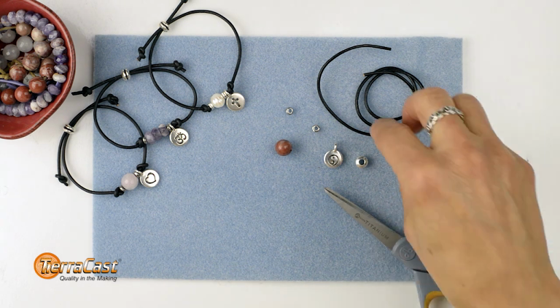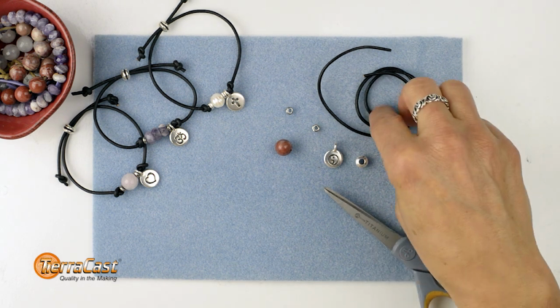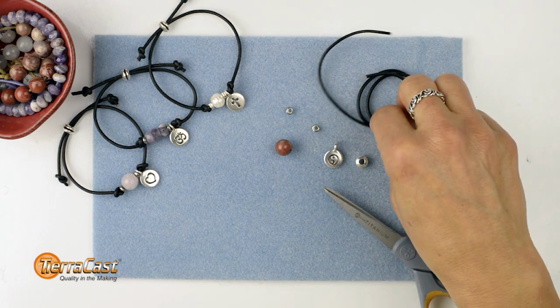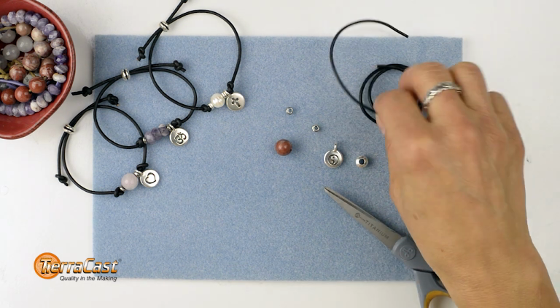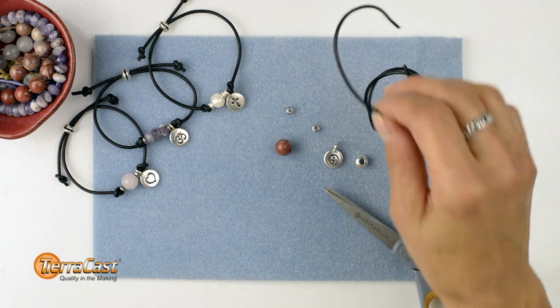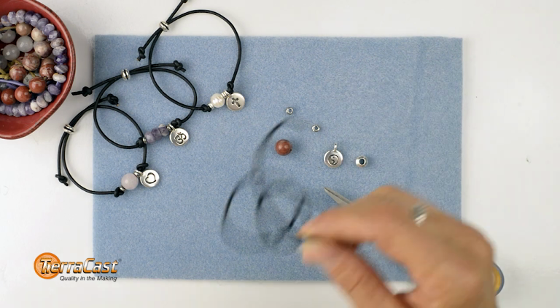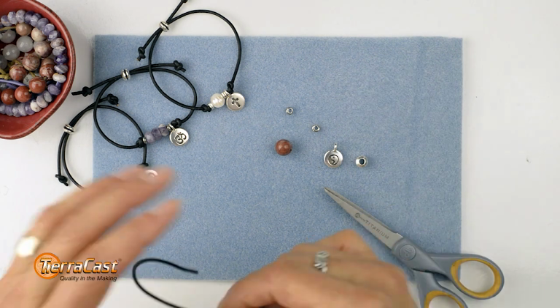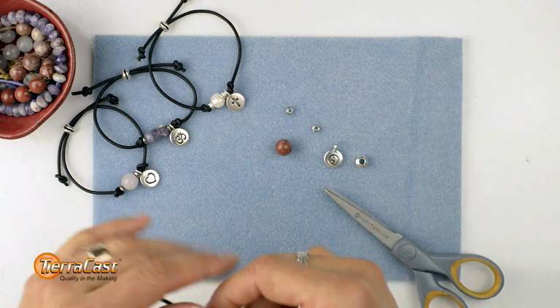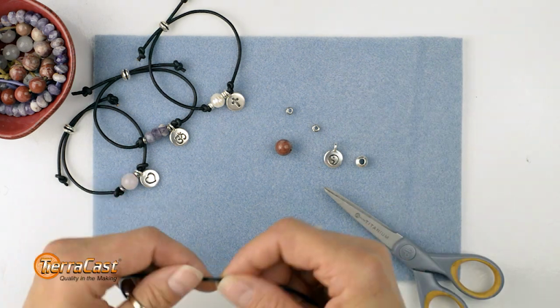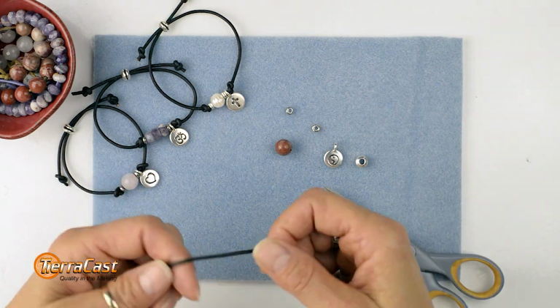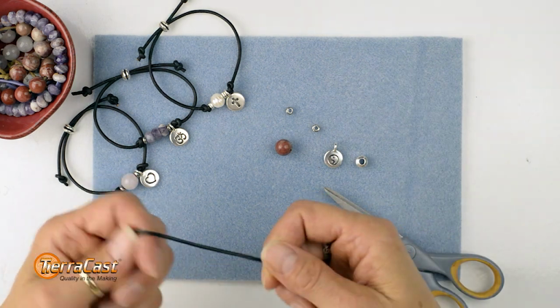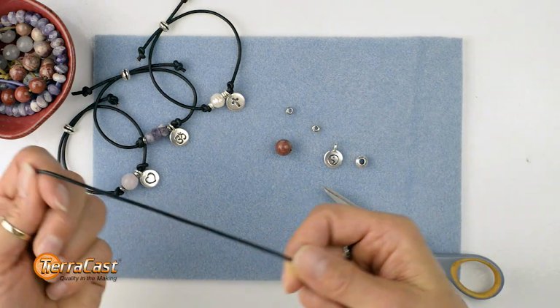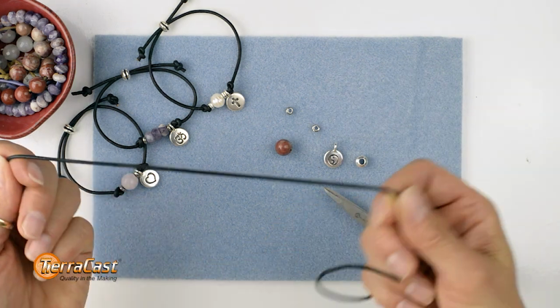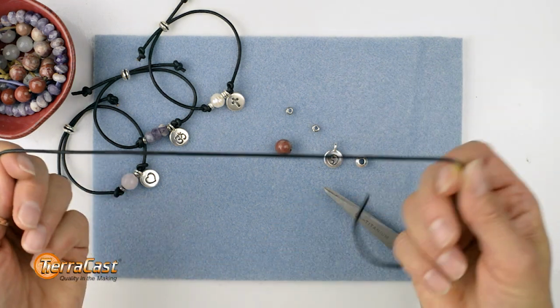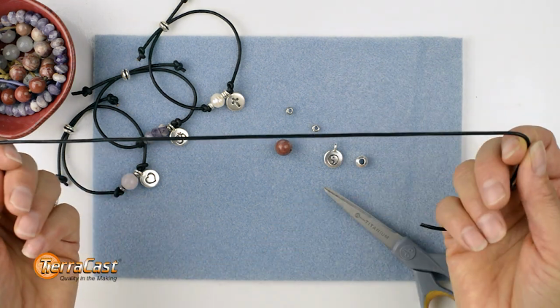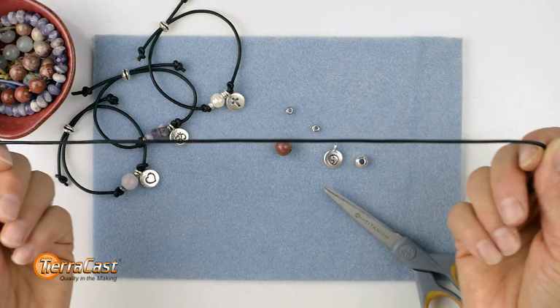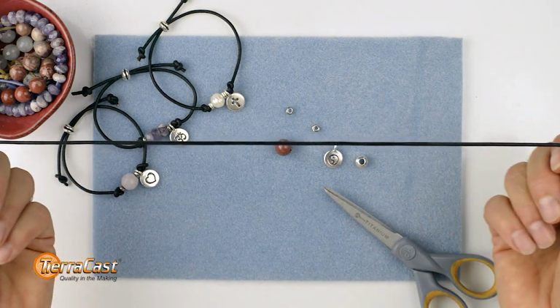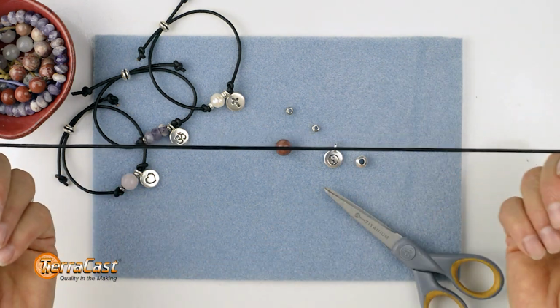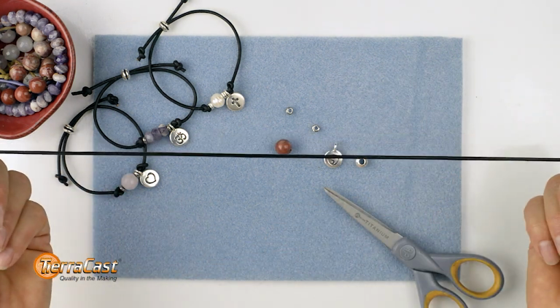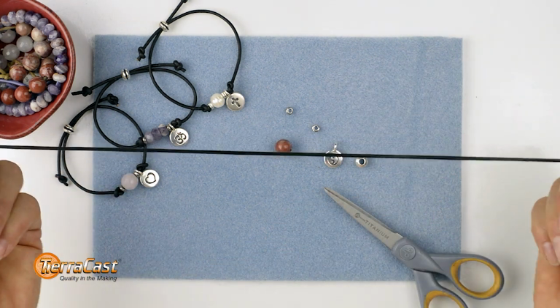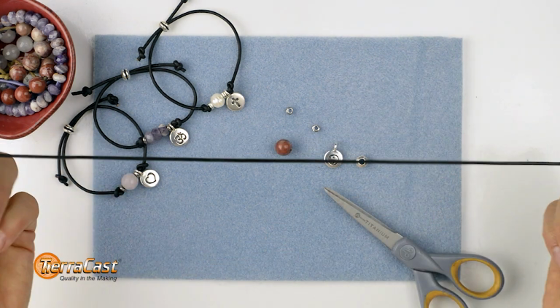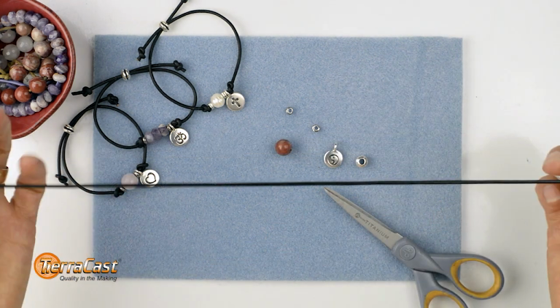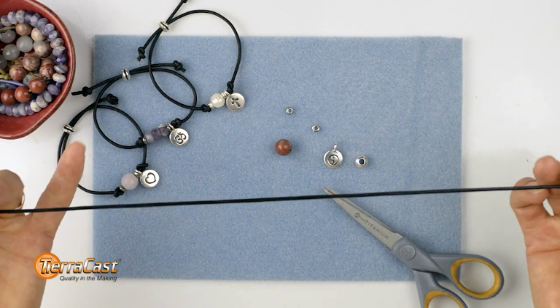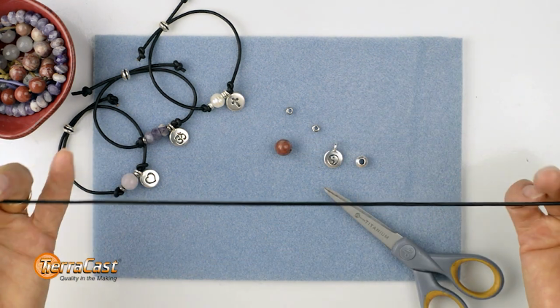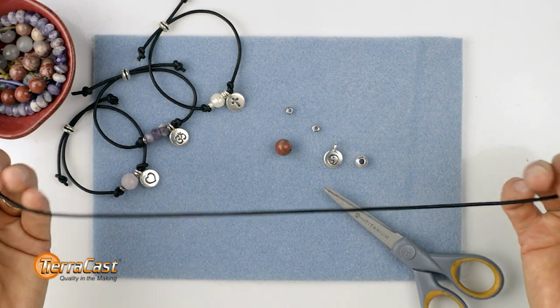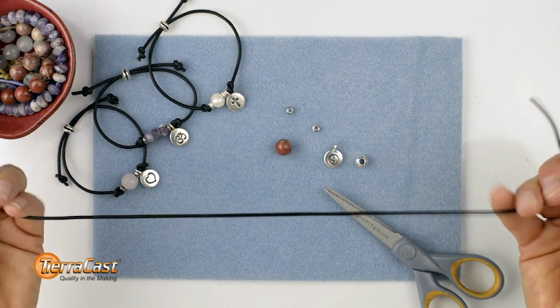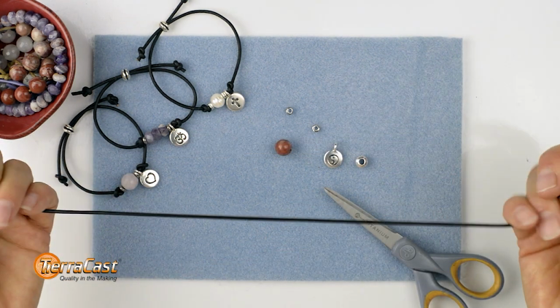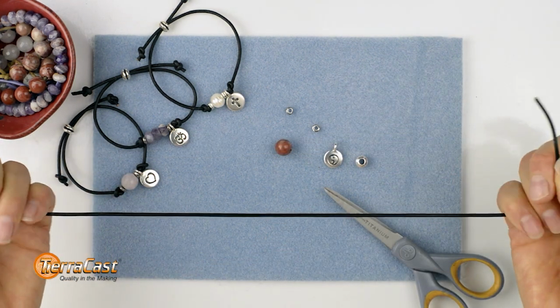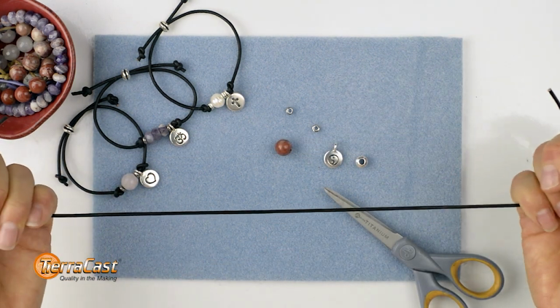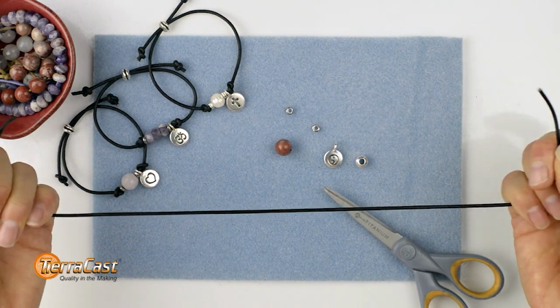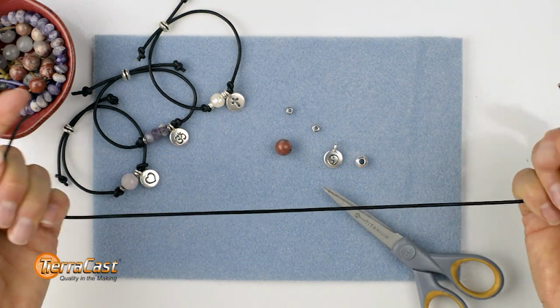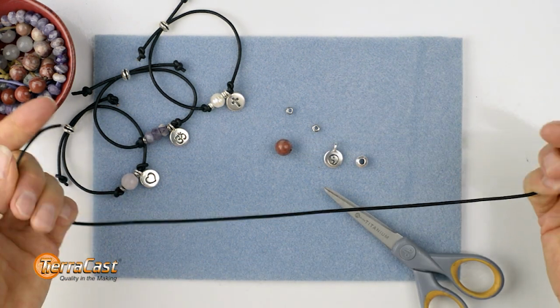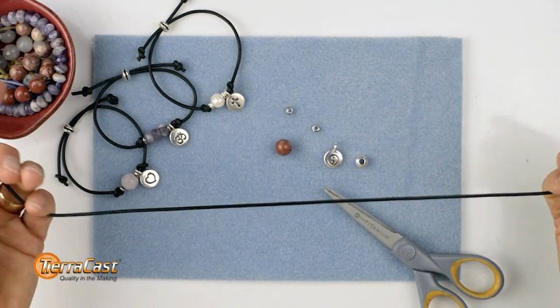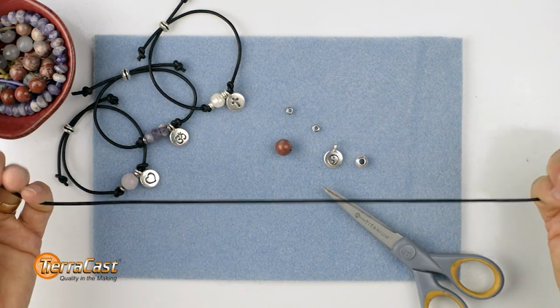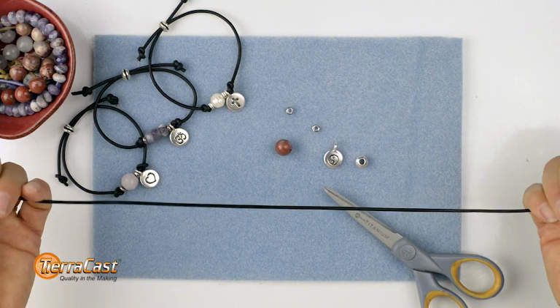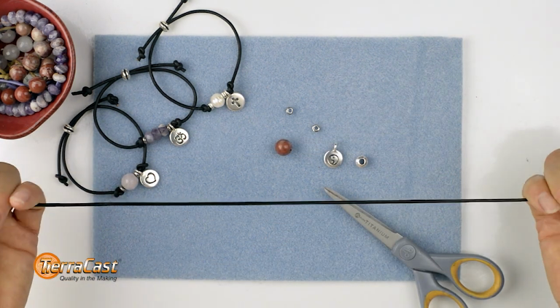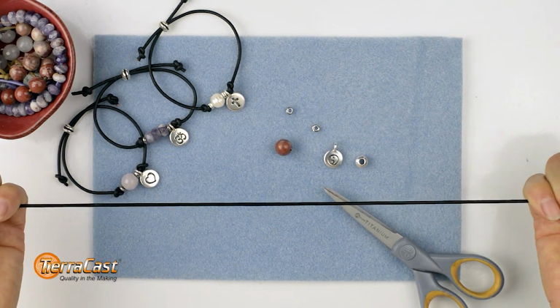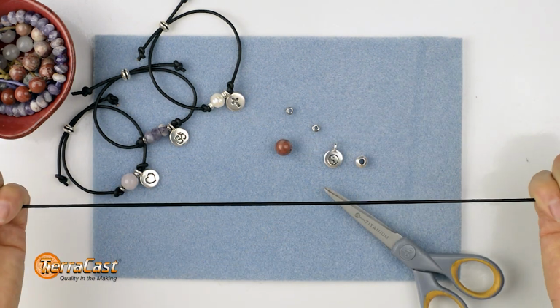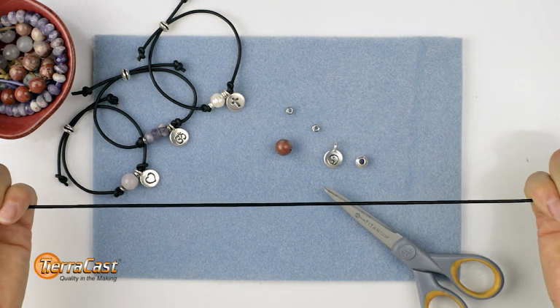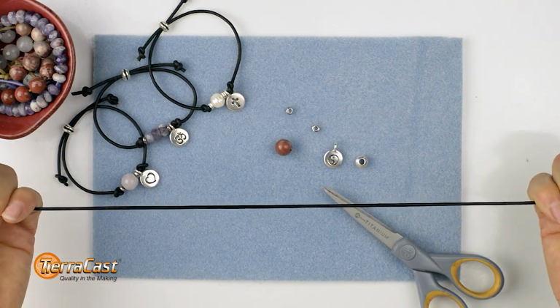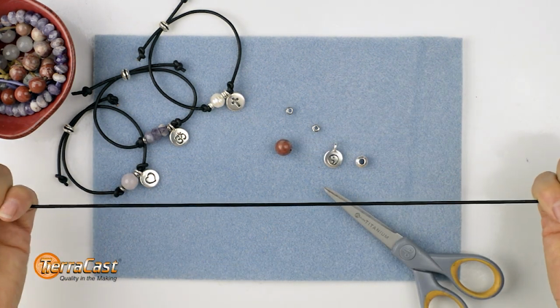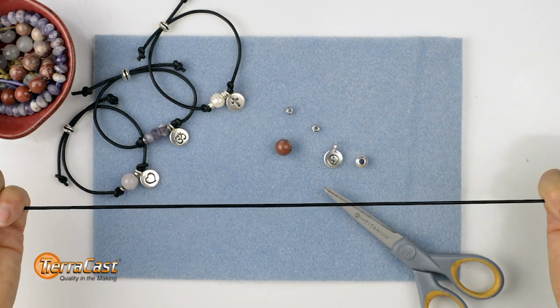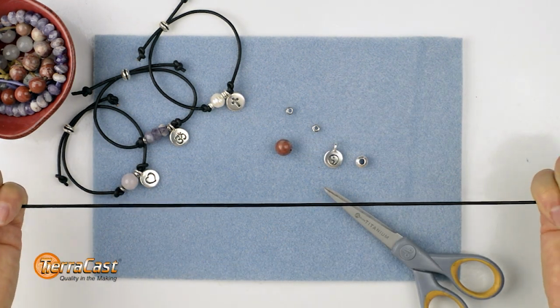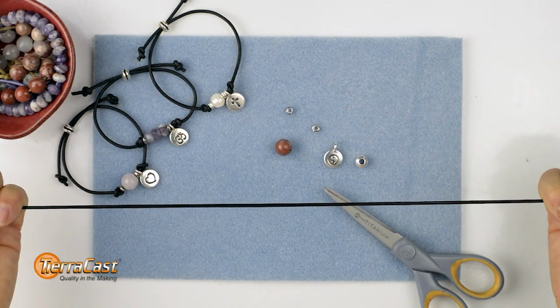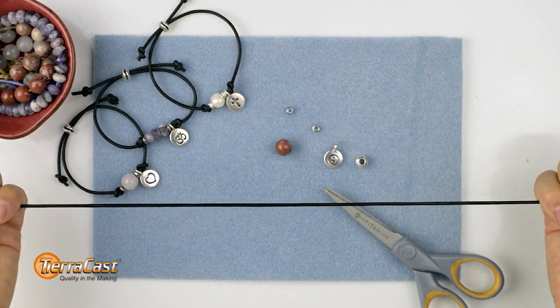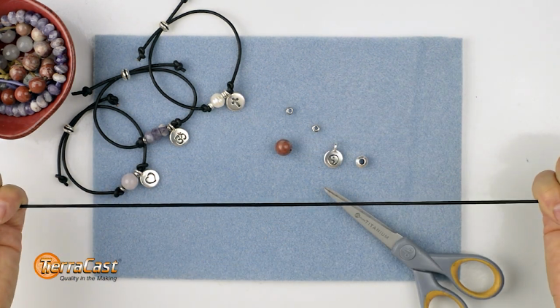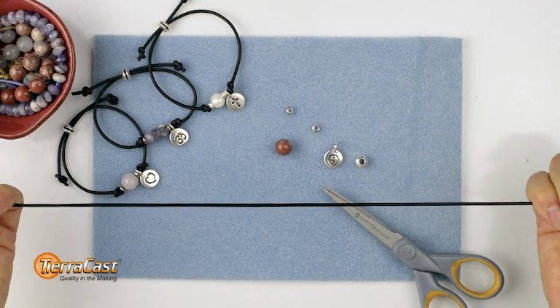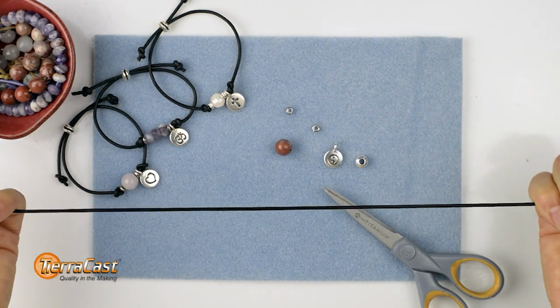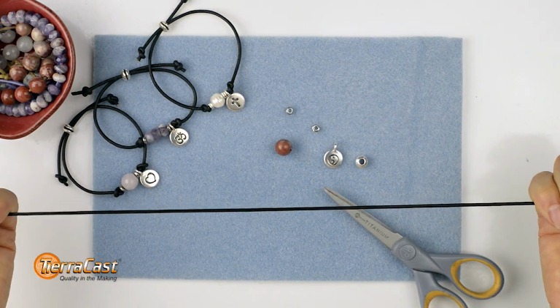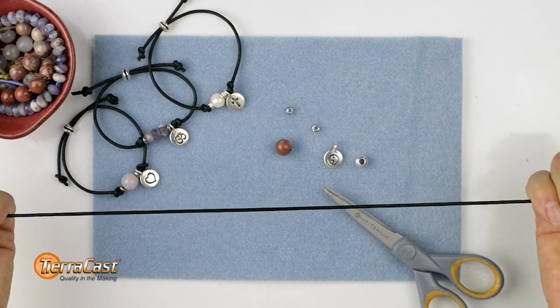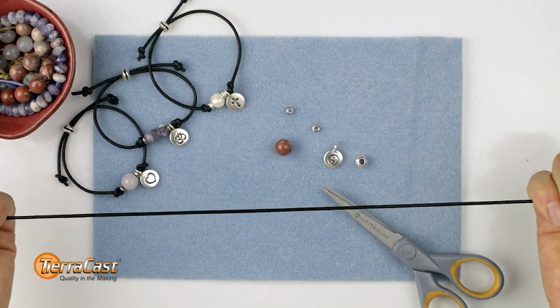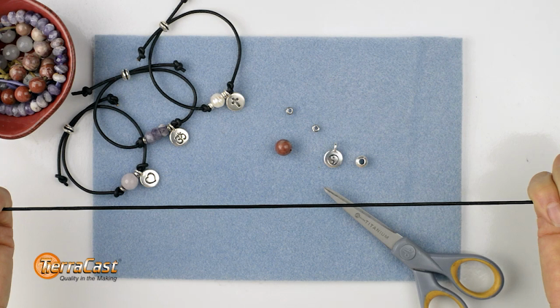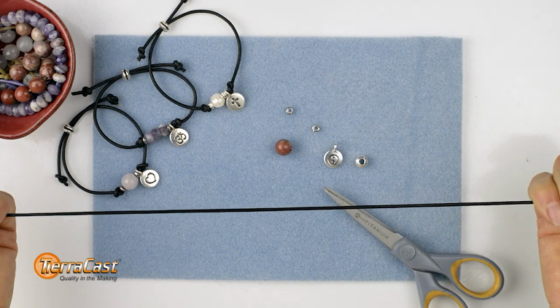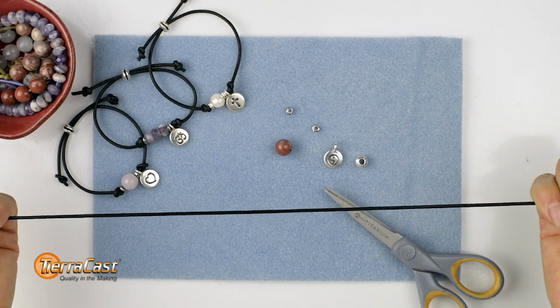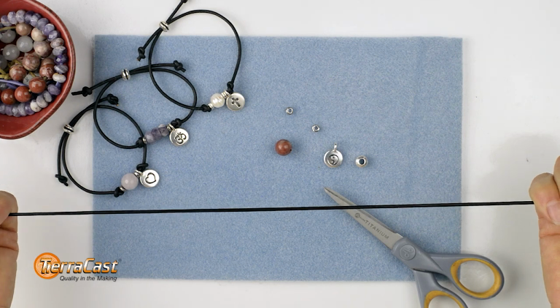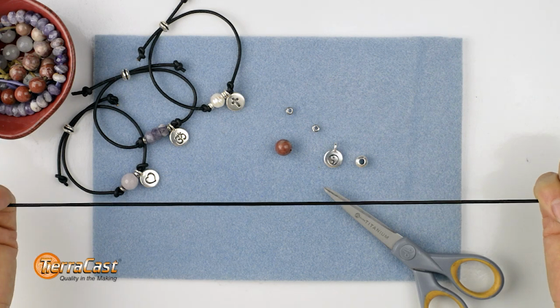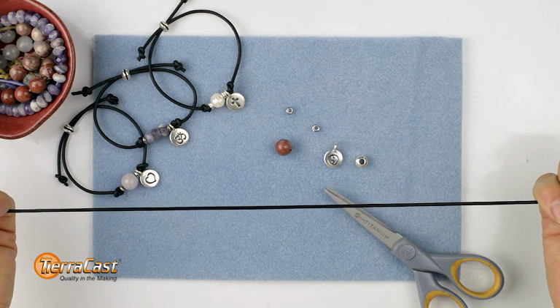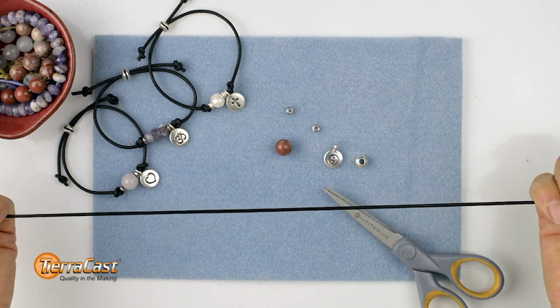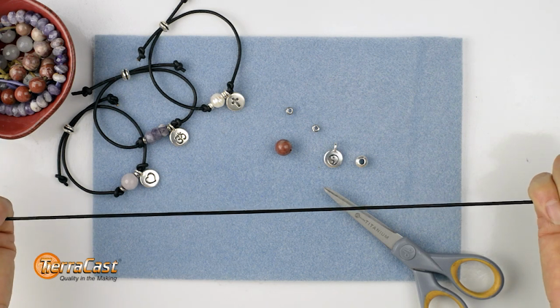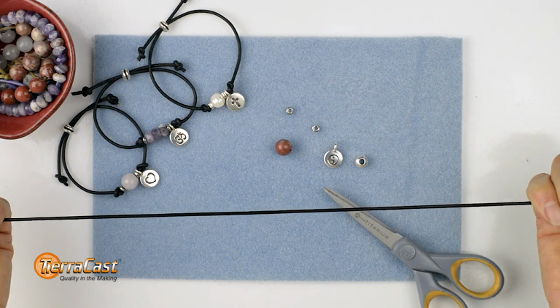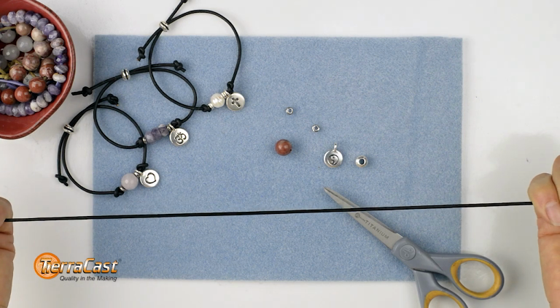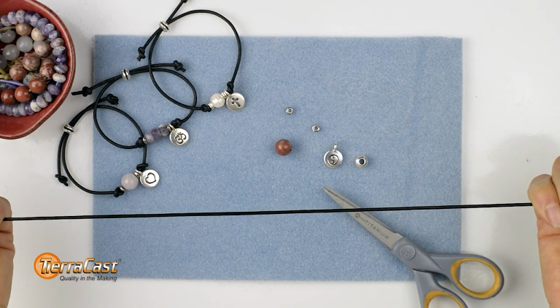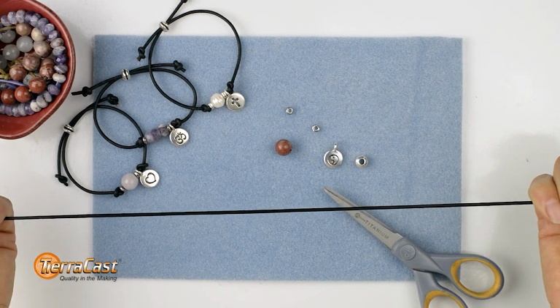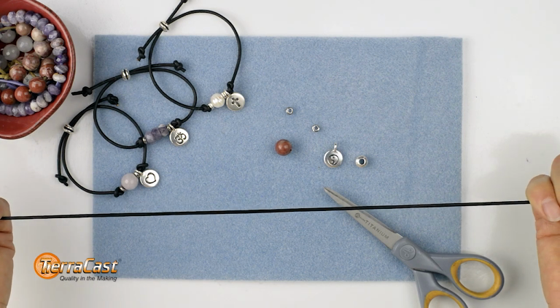Before beginning, pick up the cord and pull on it a little bit to get the stretch out of its system. This will minimize stretching later.